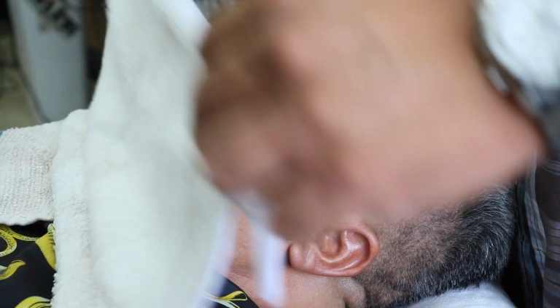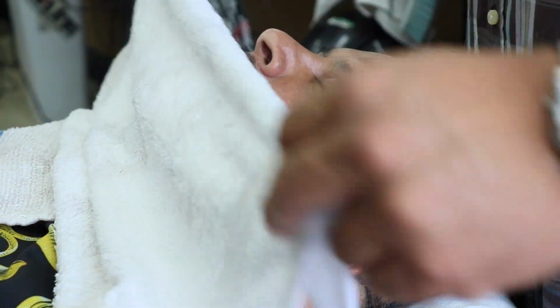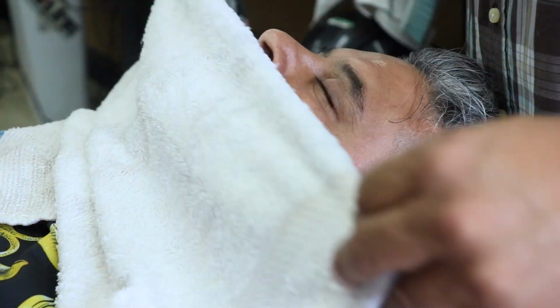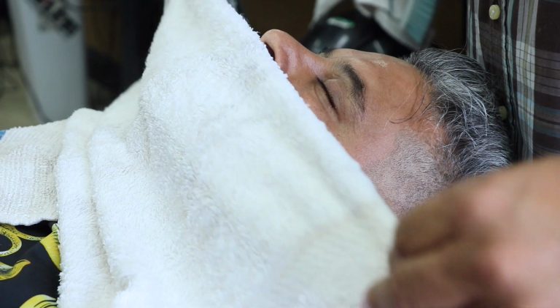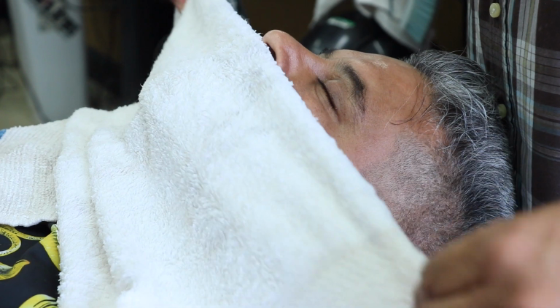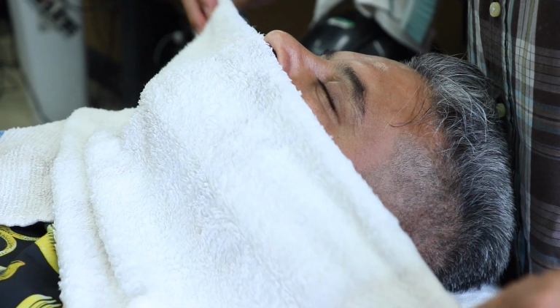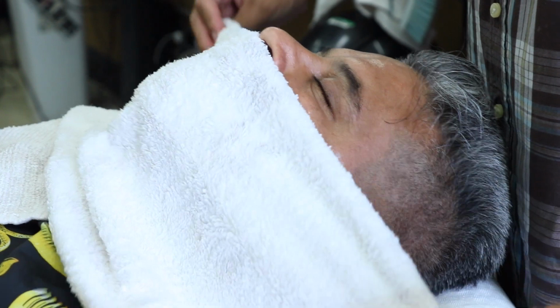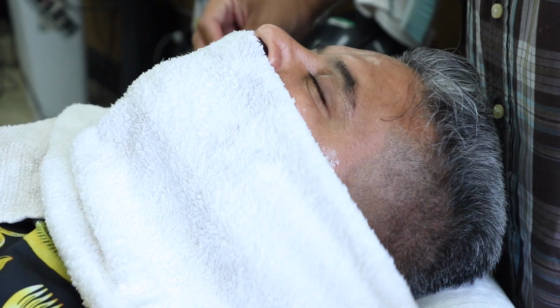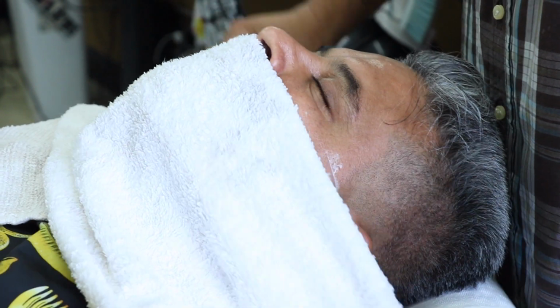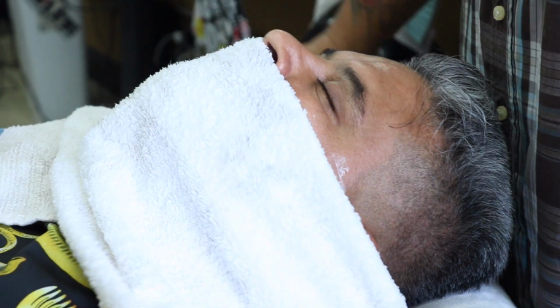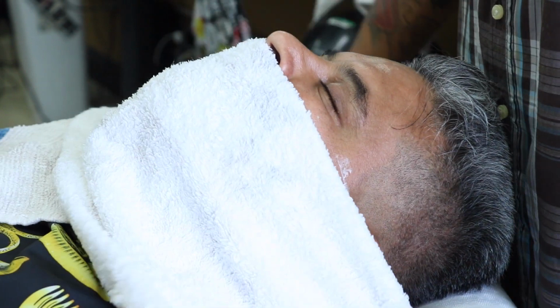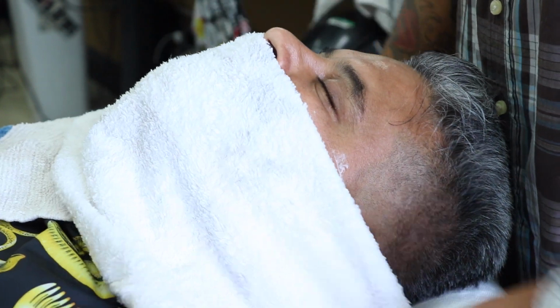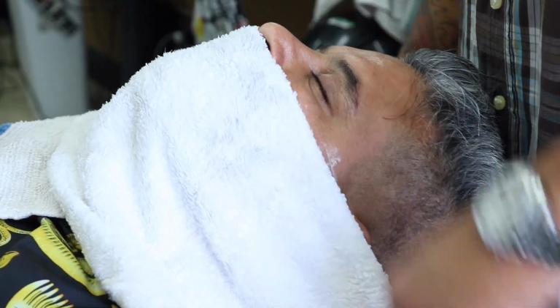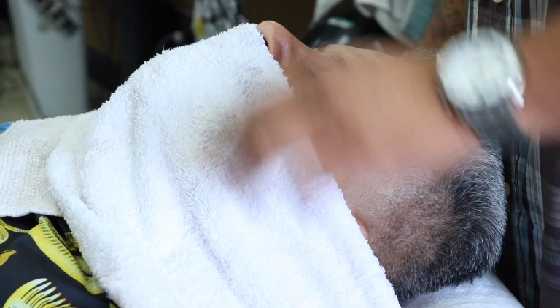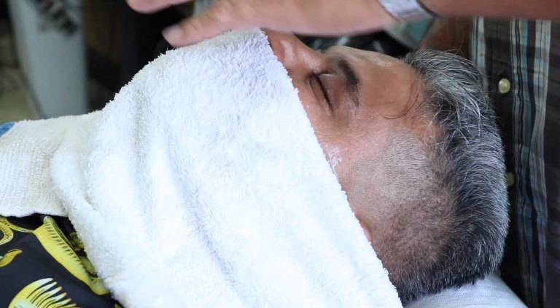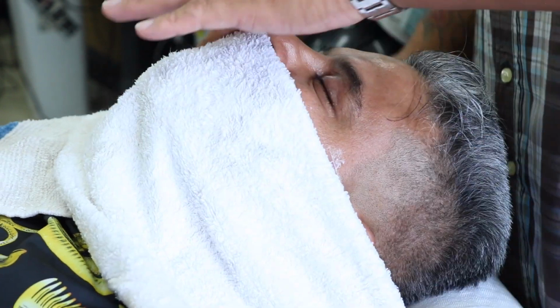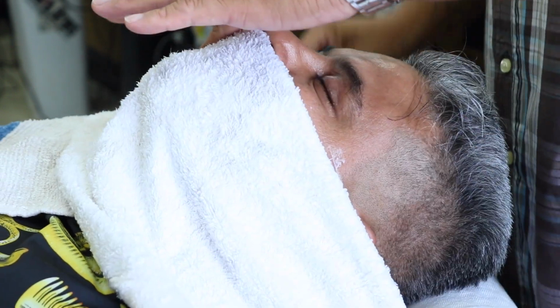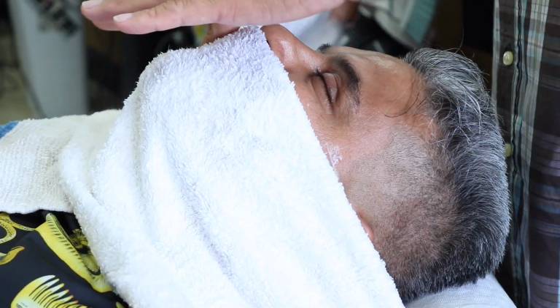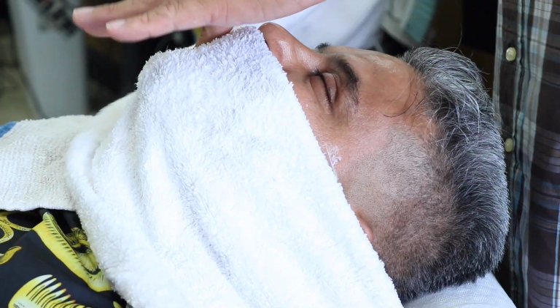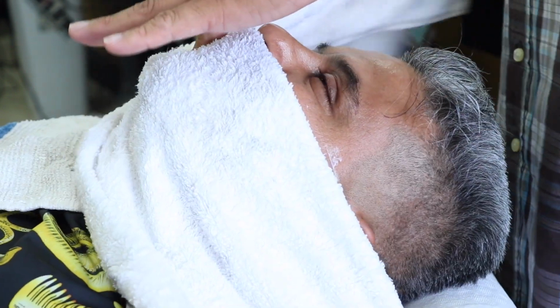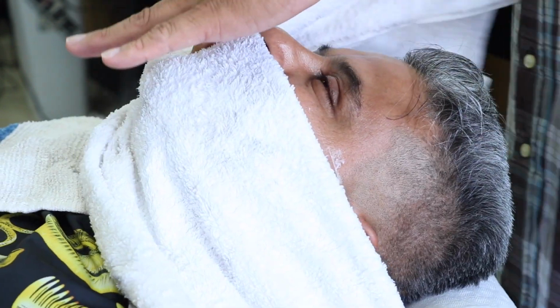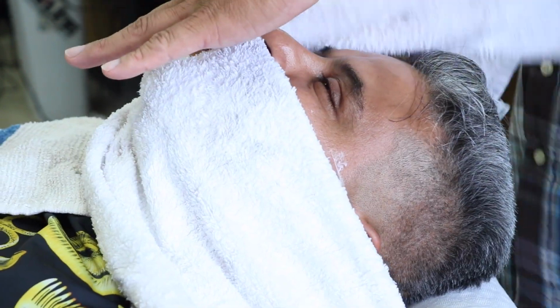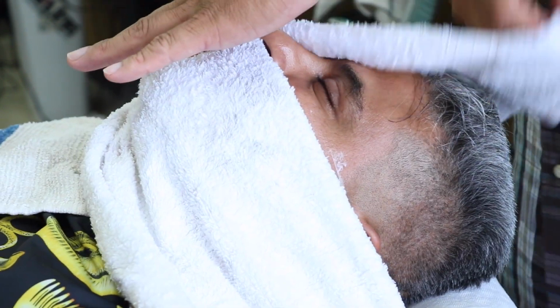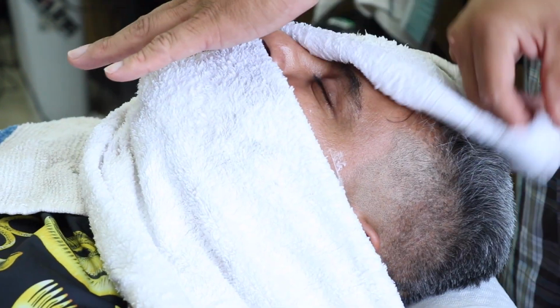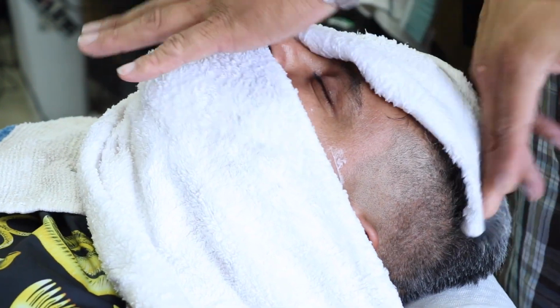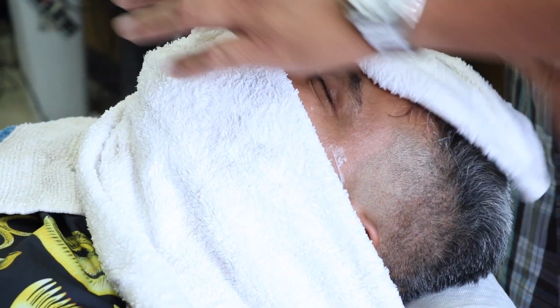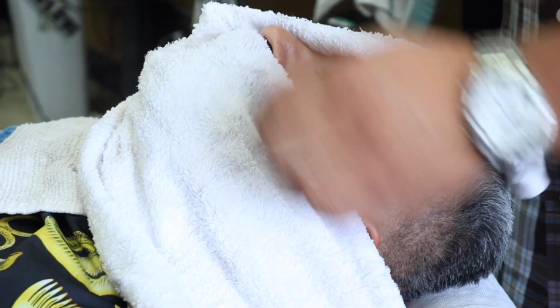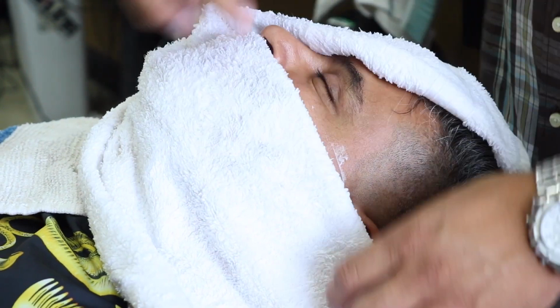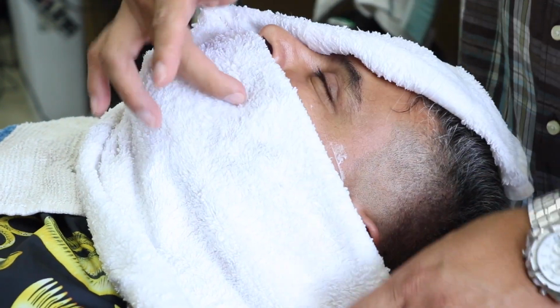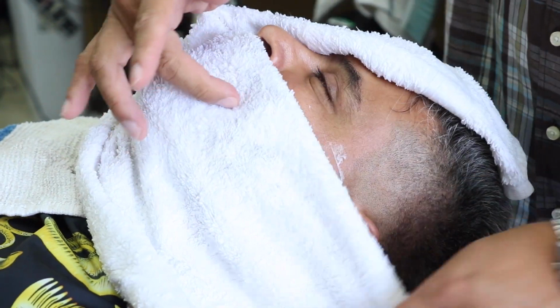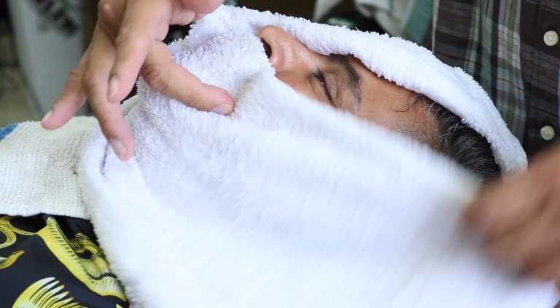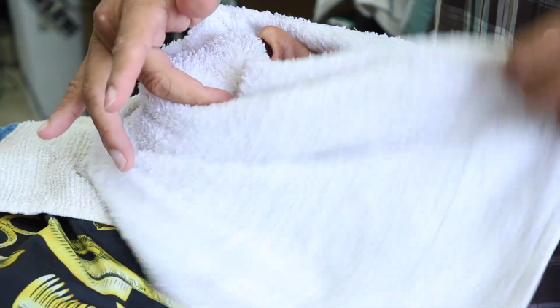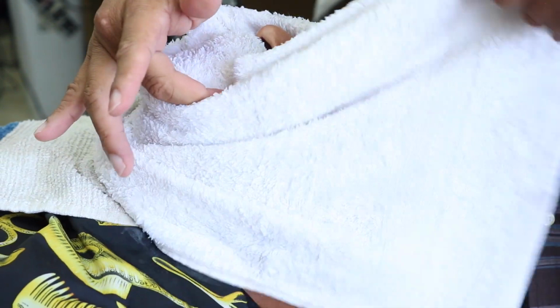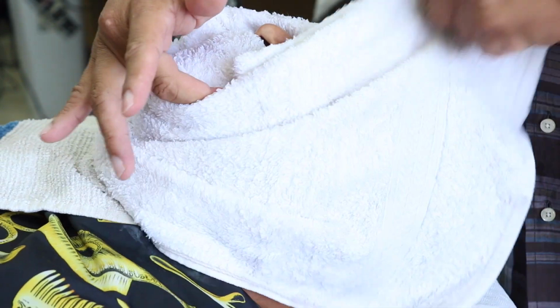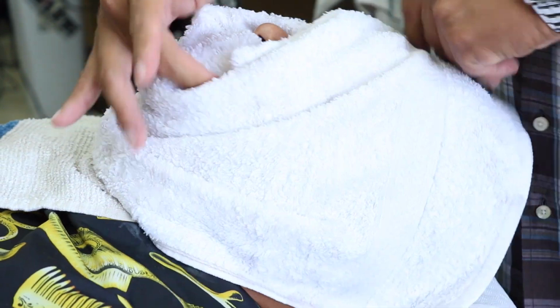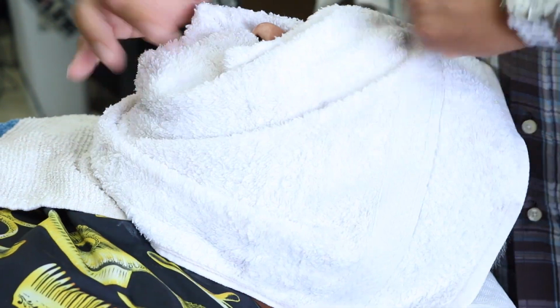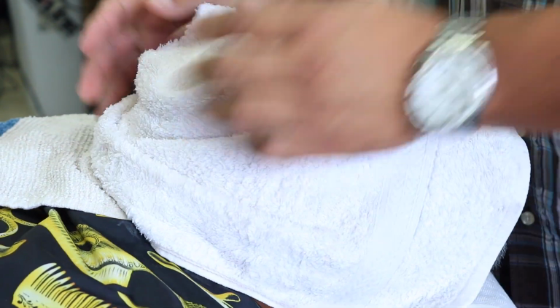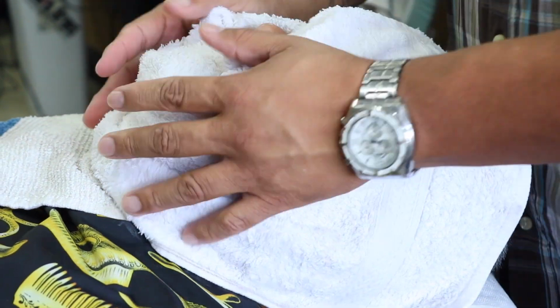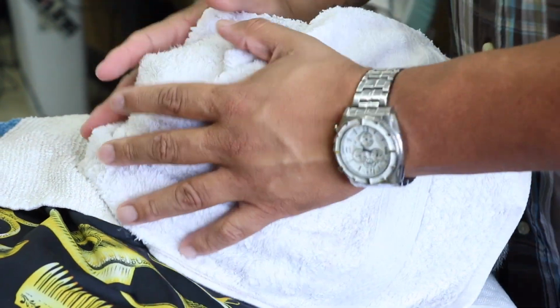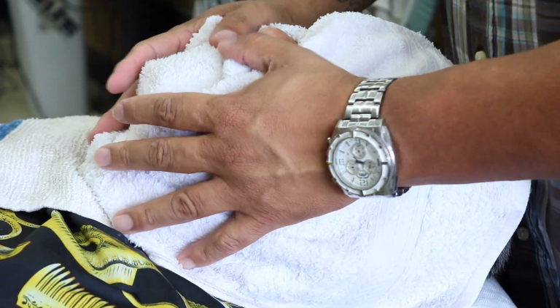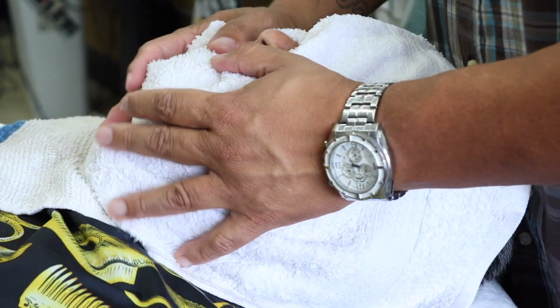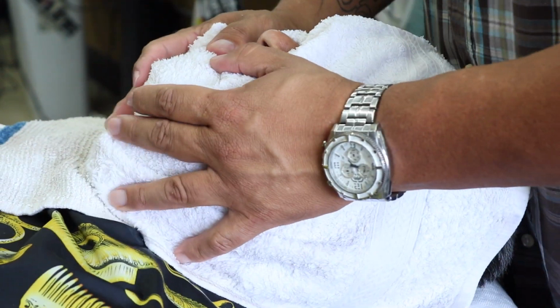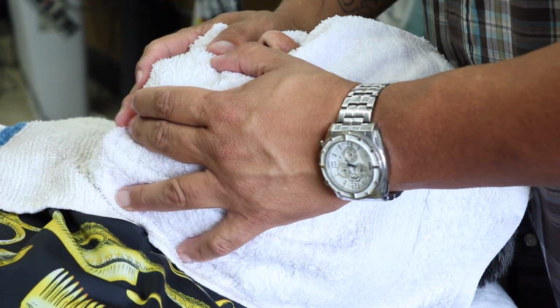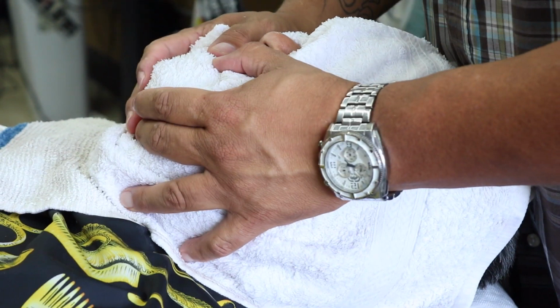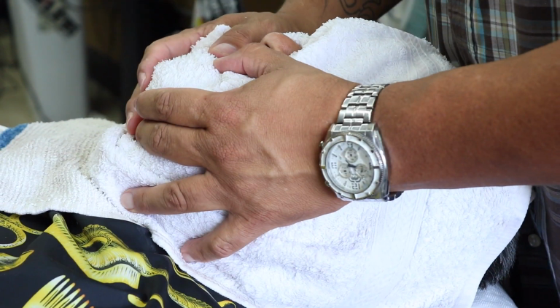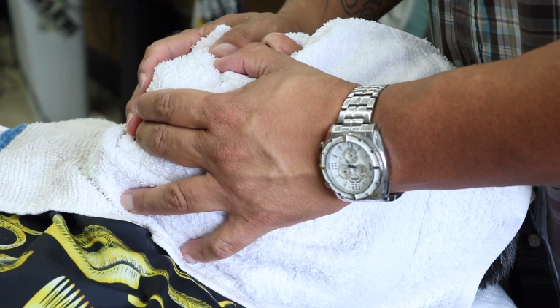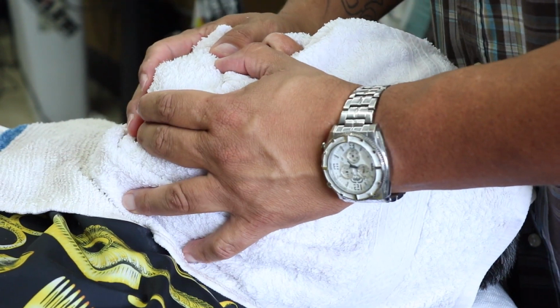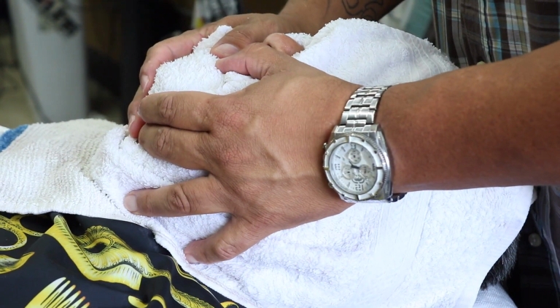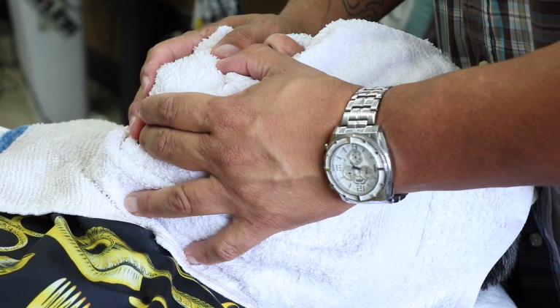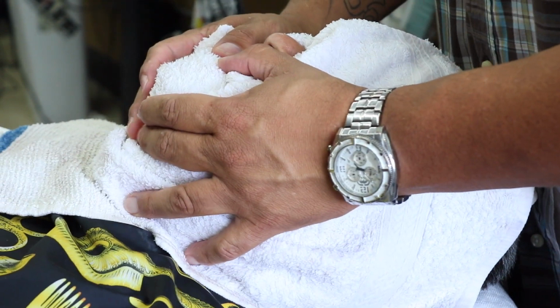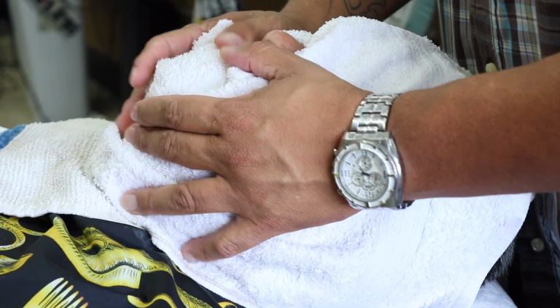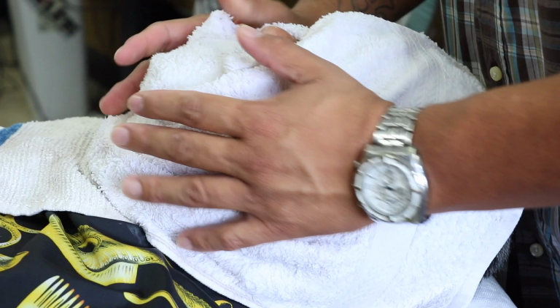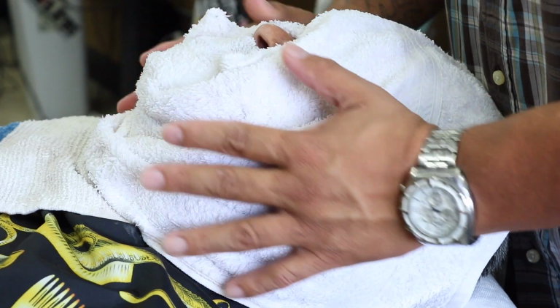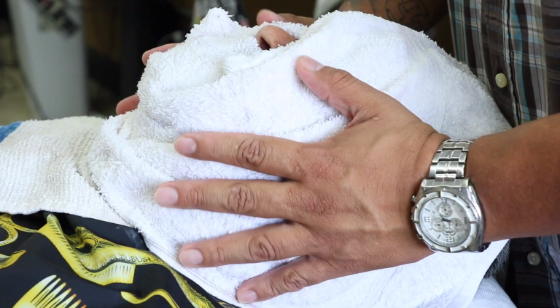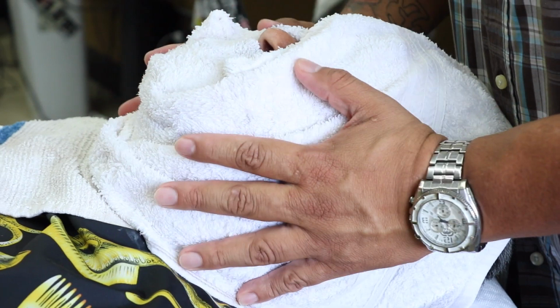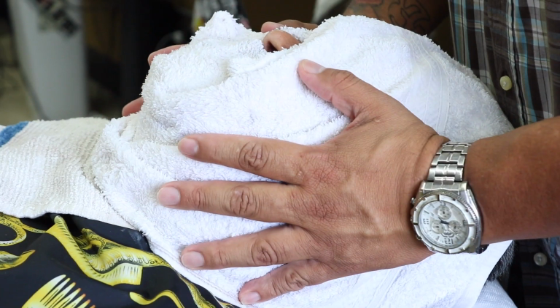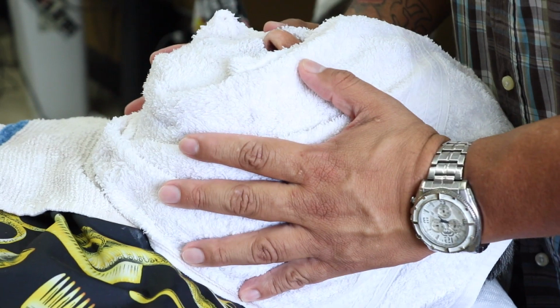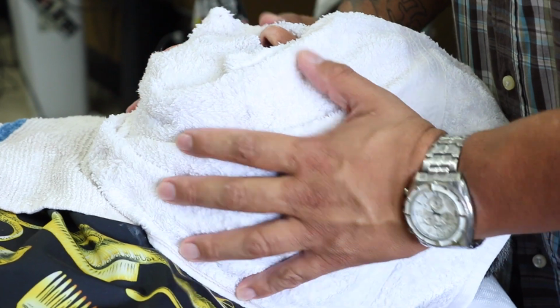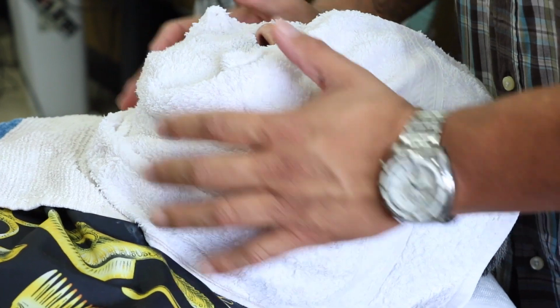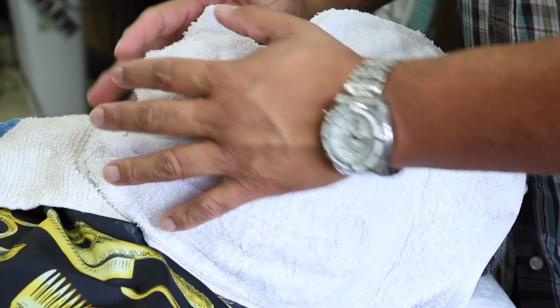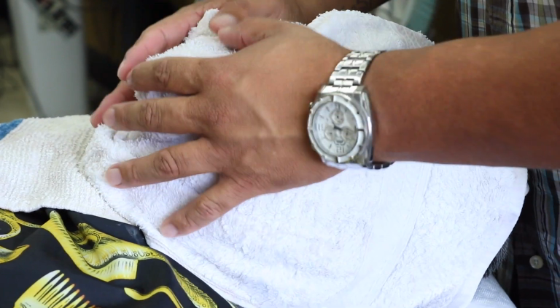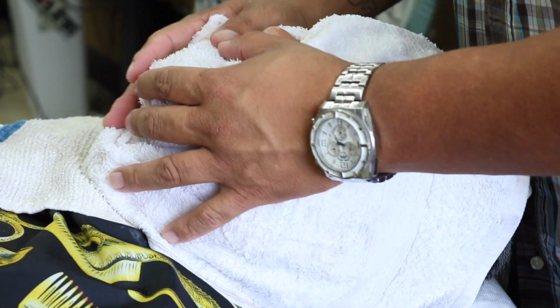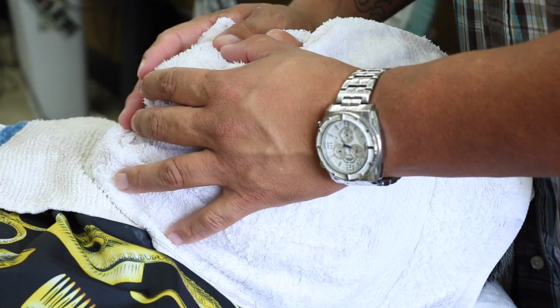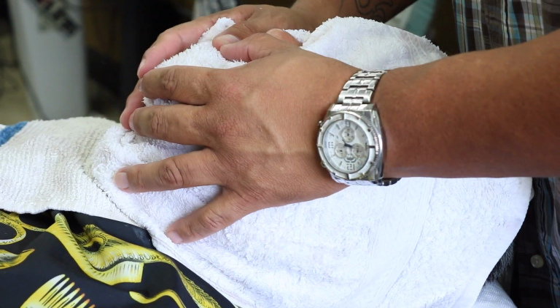Here's the third and final hot towel. I put a little pressure on it.